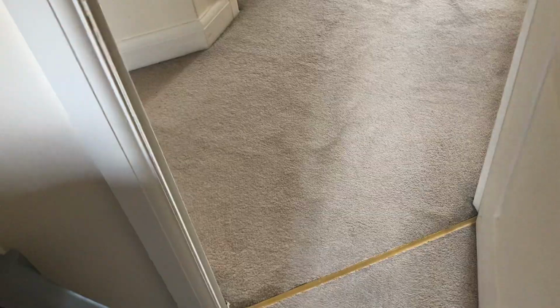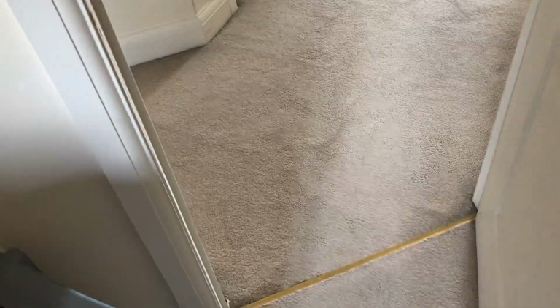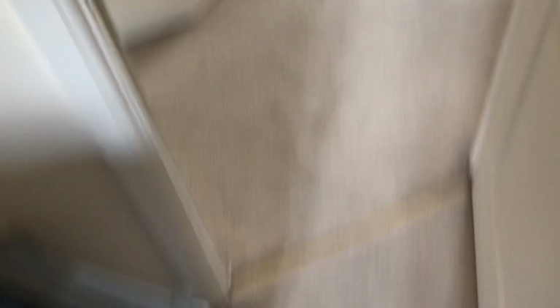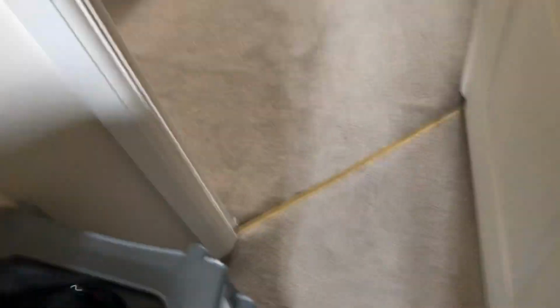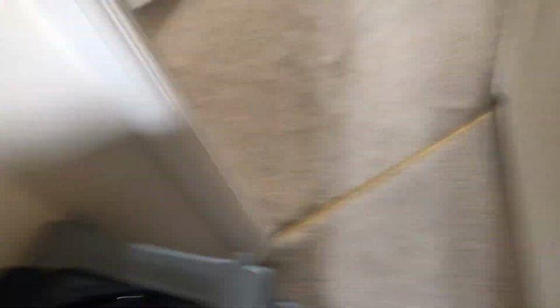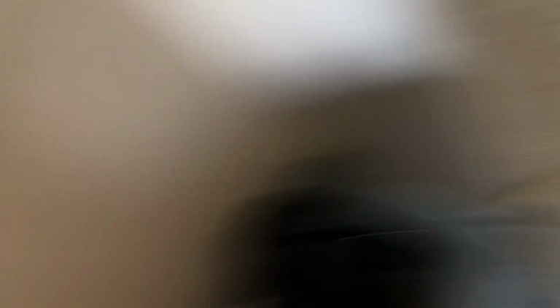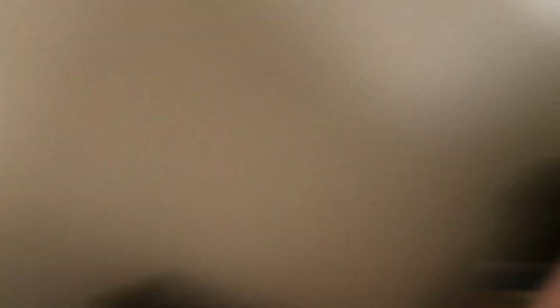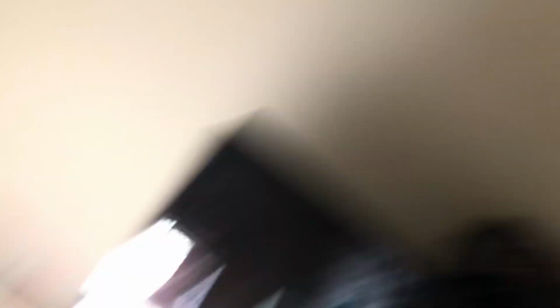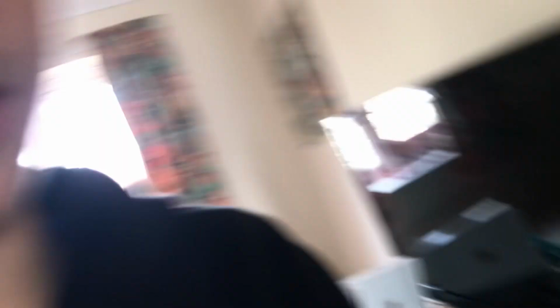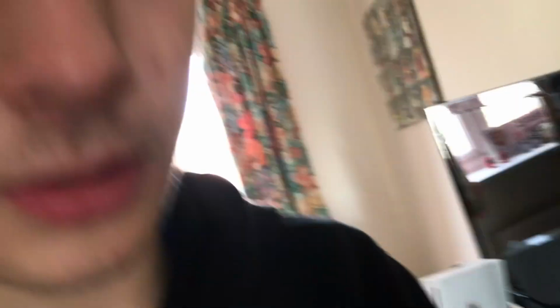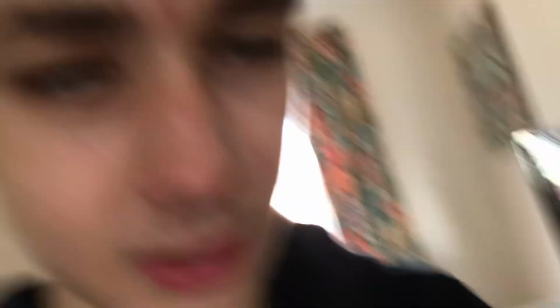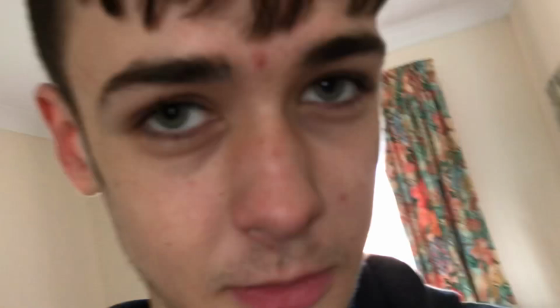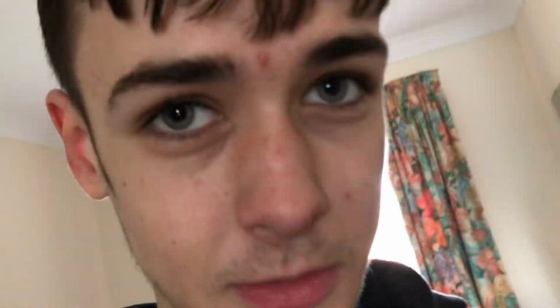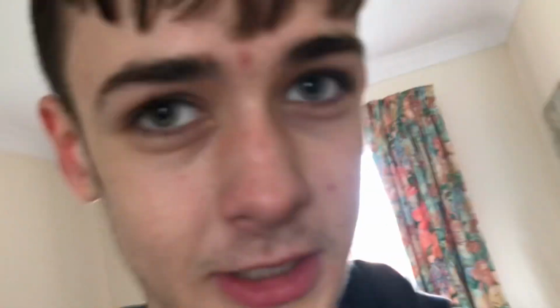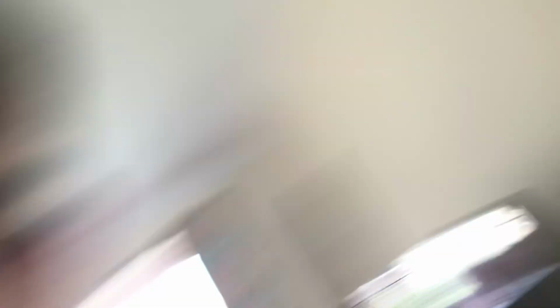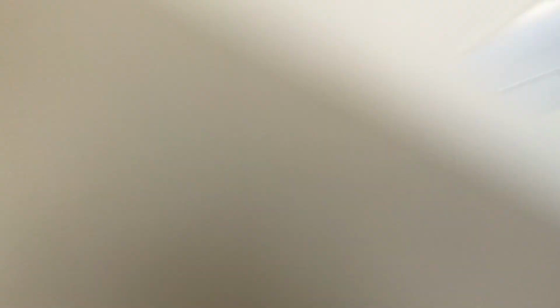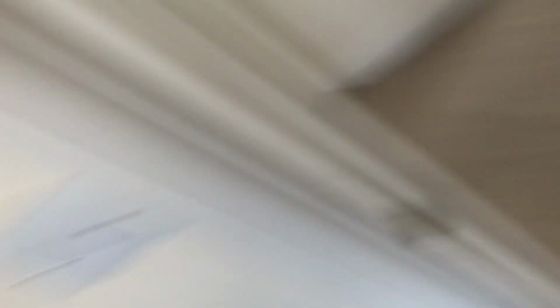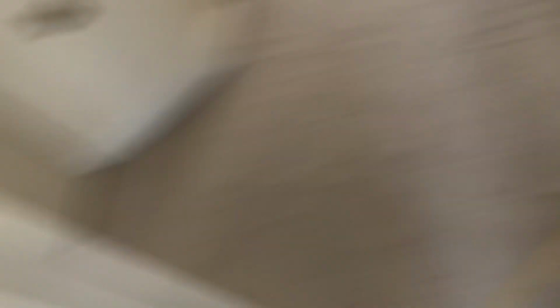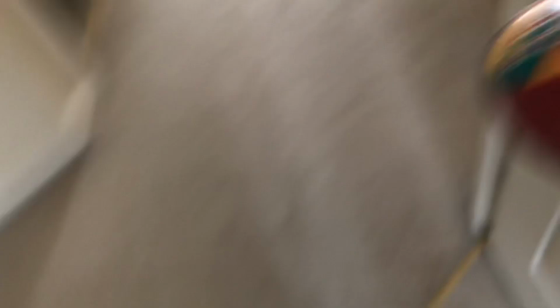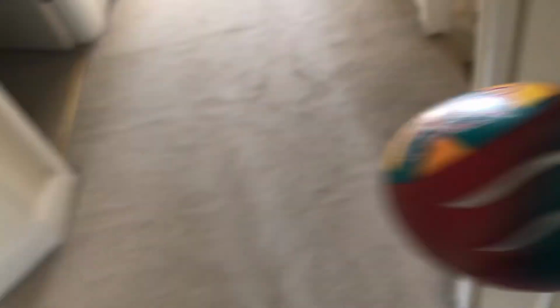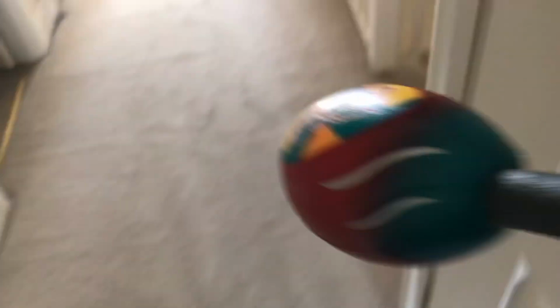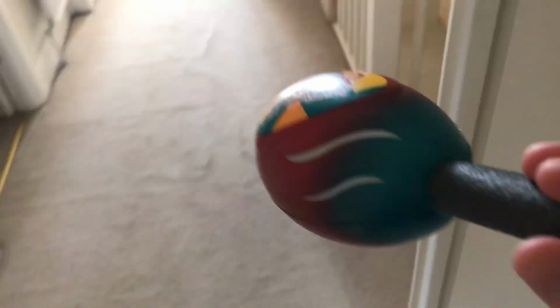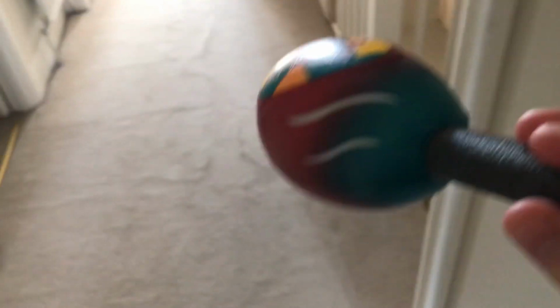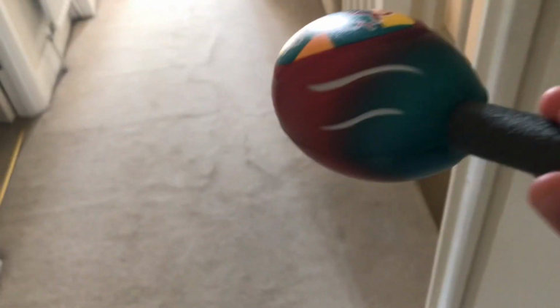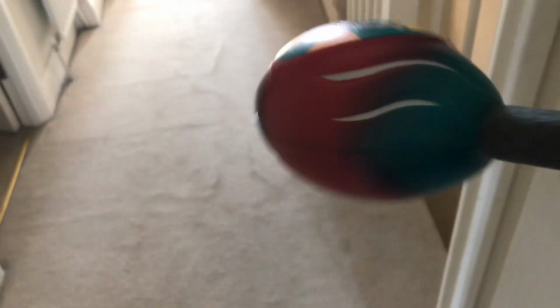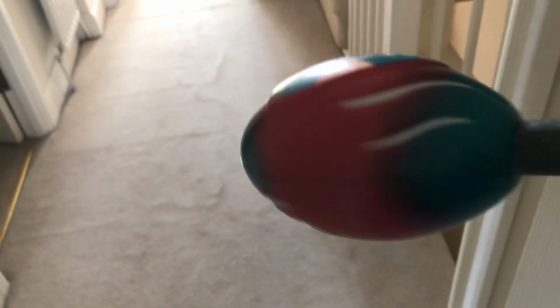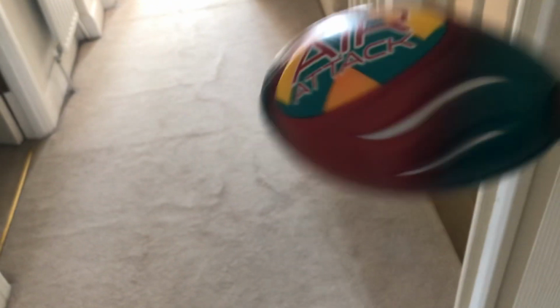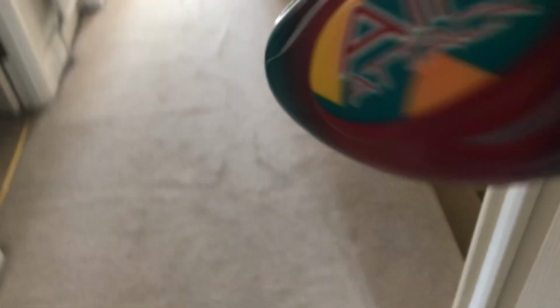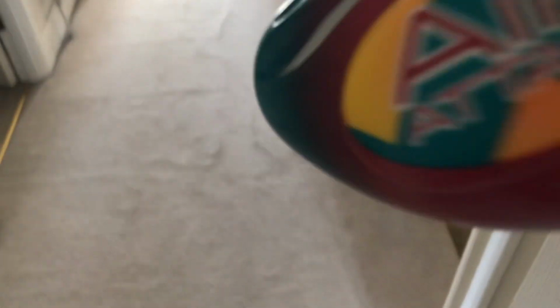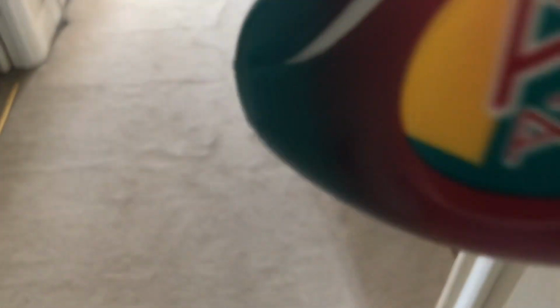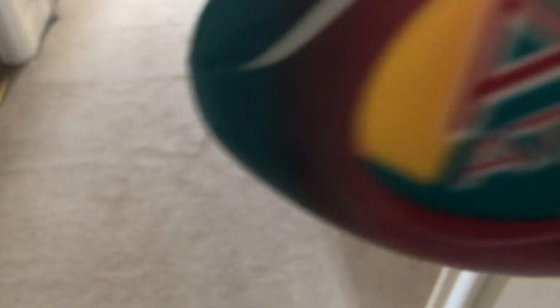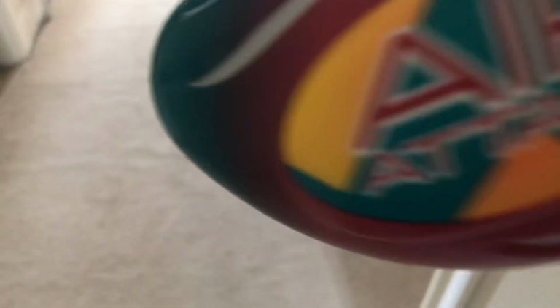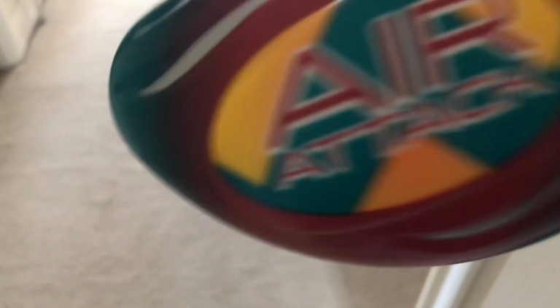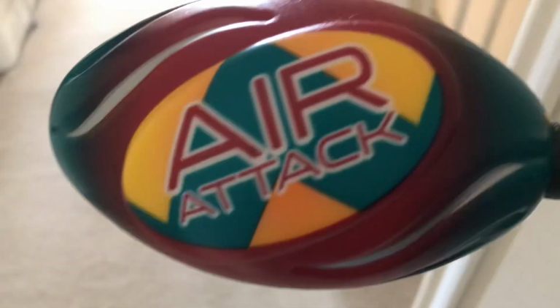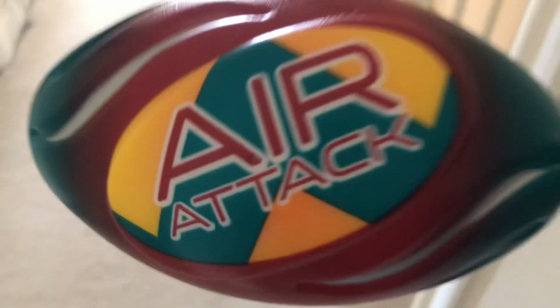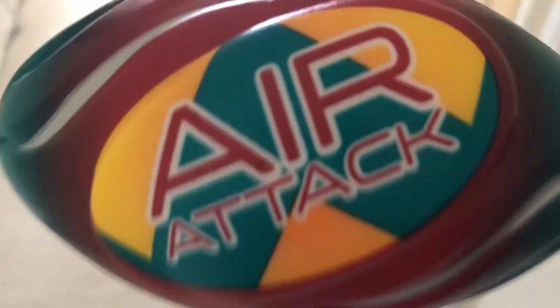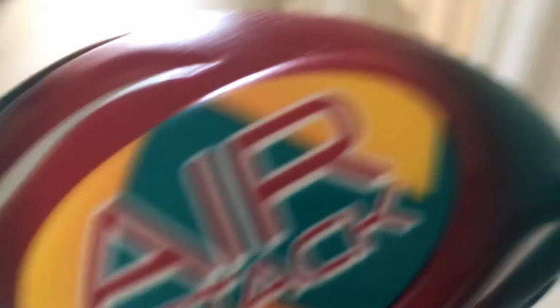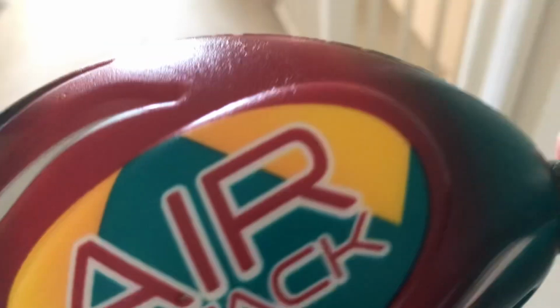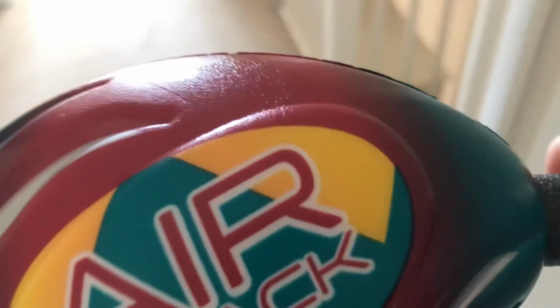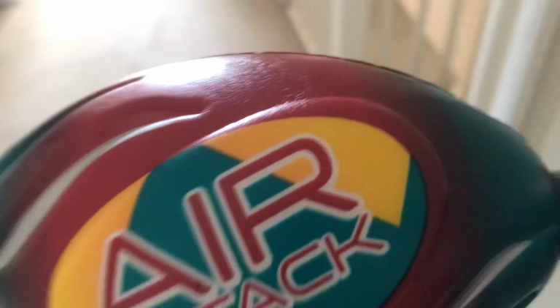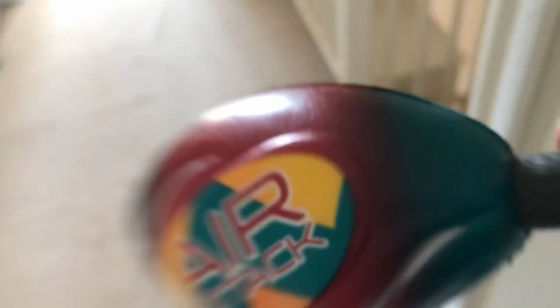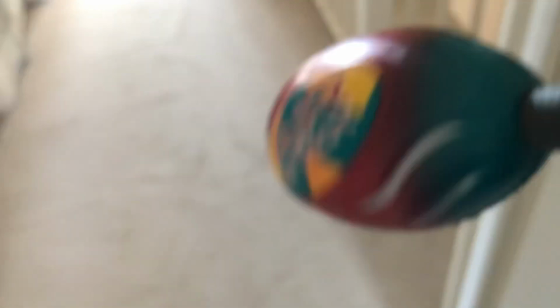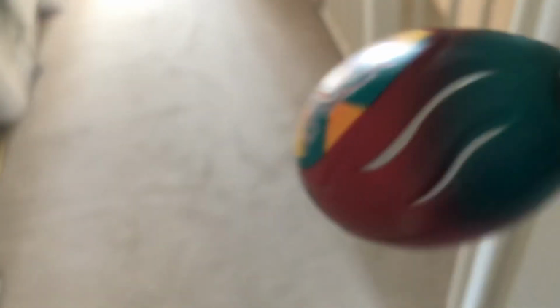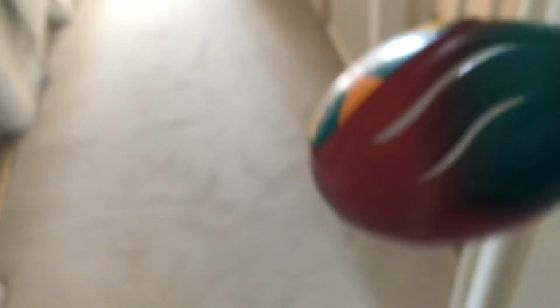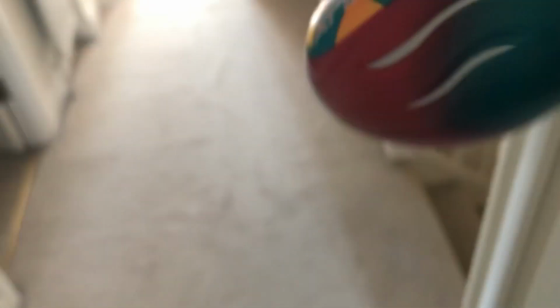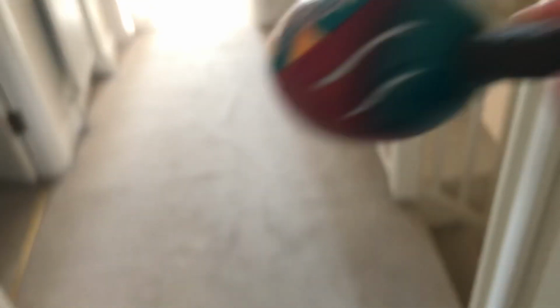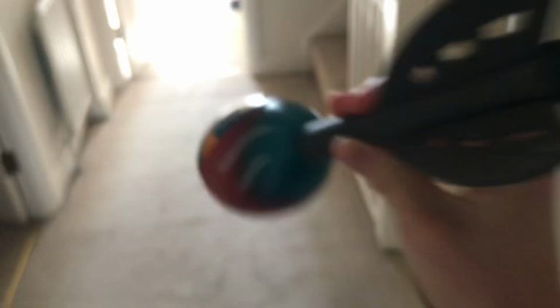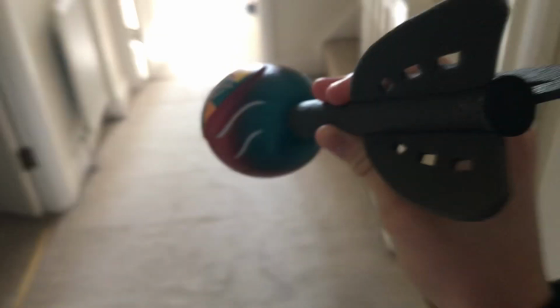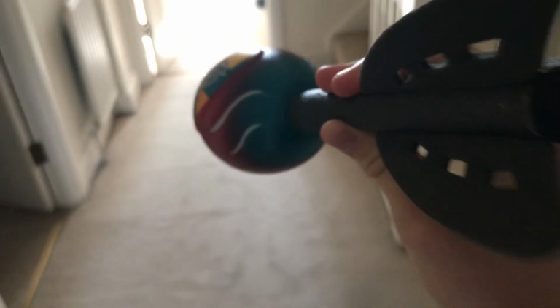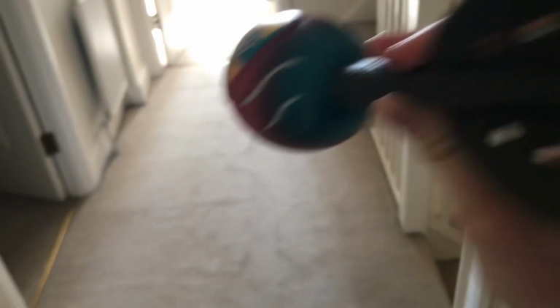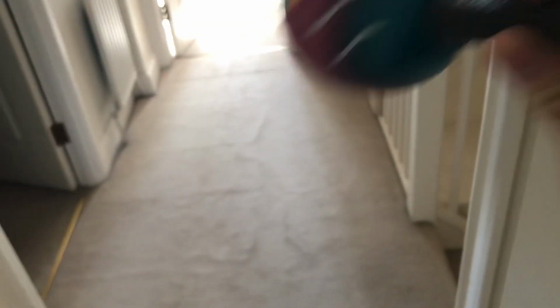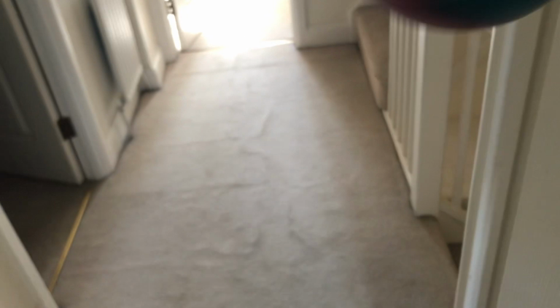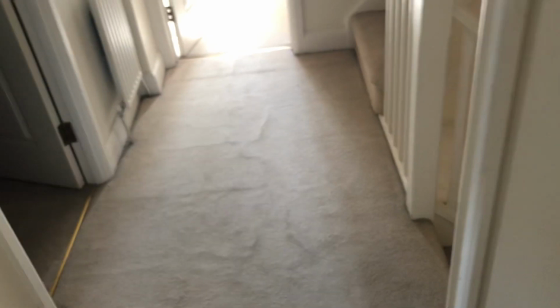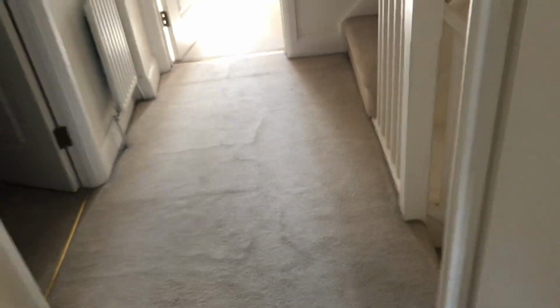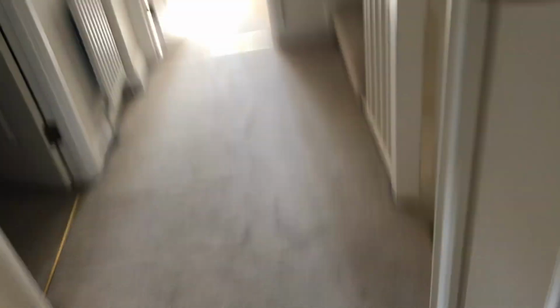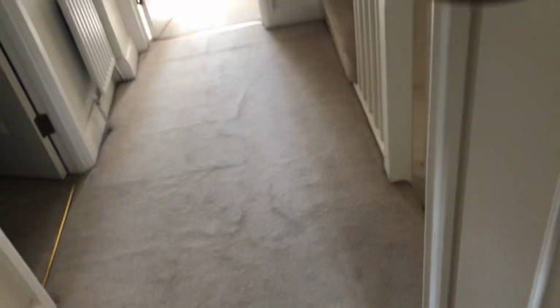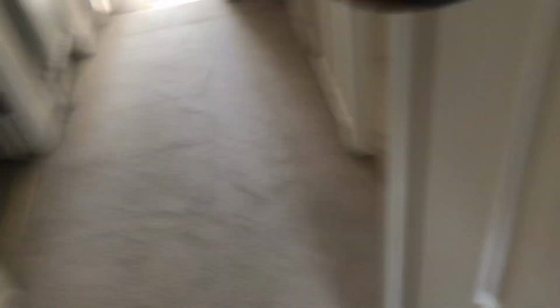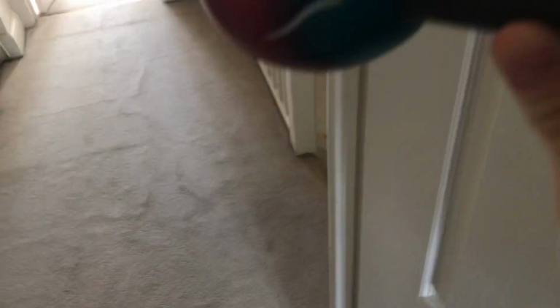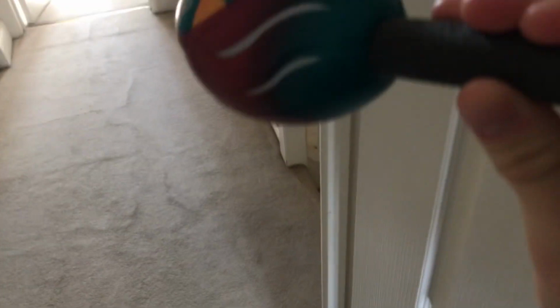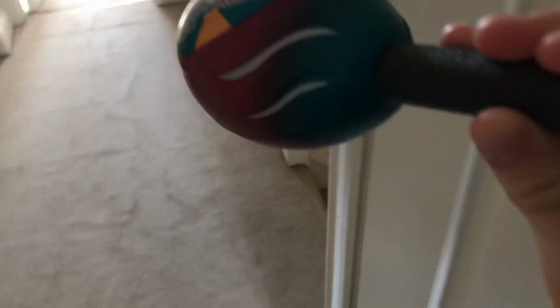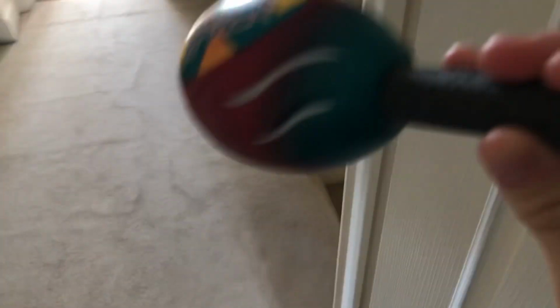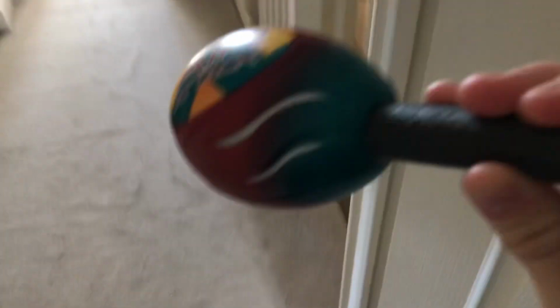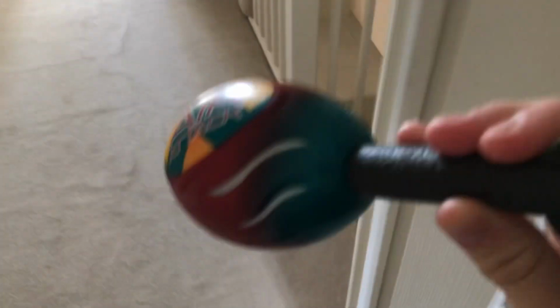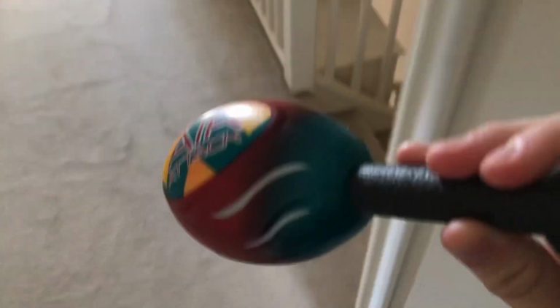Hey guys, what's going on today? I'm going to show you this air attack thing, so we're just going to throw it in and yeah.